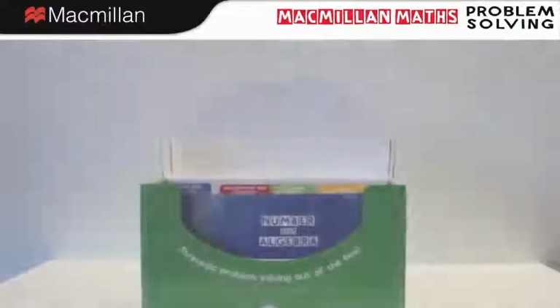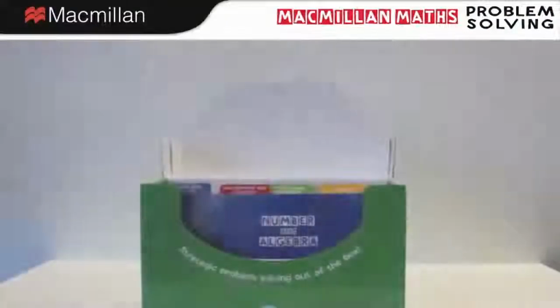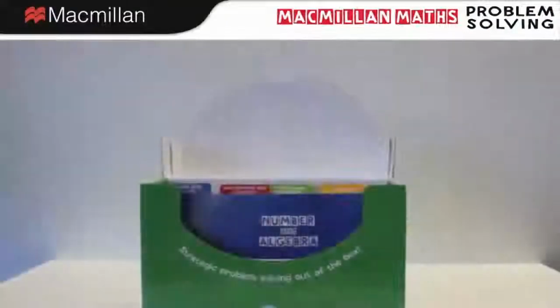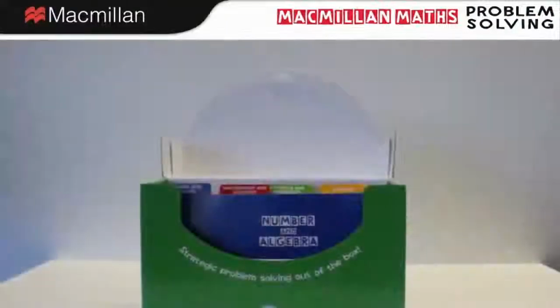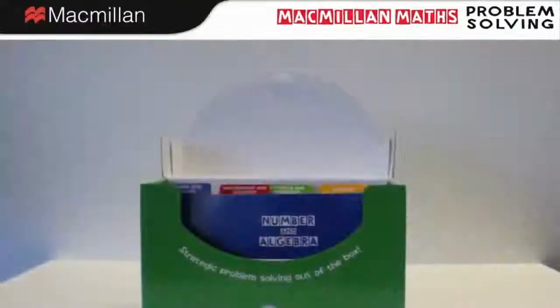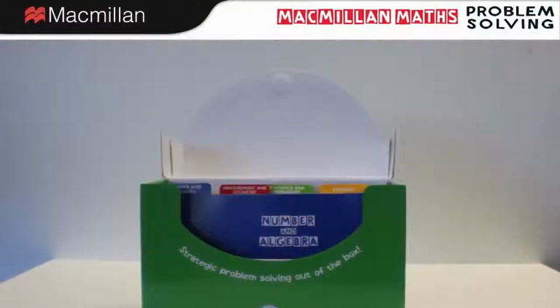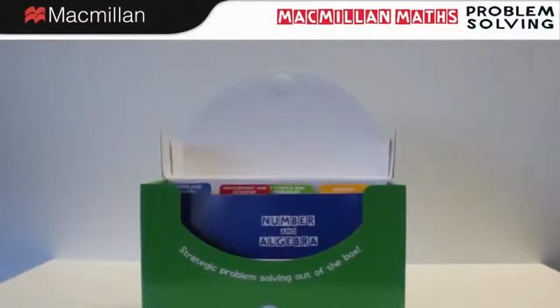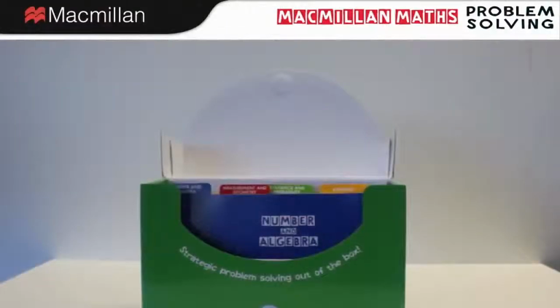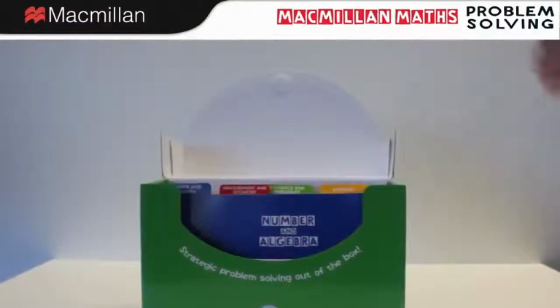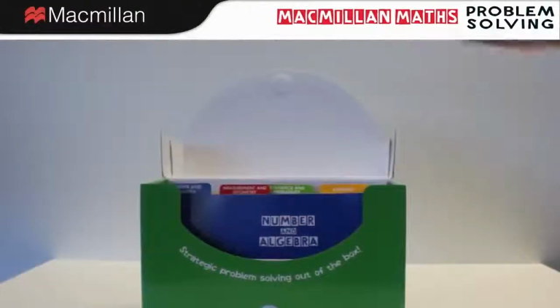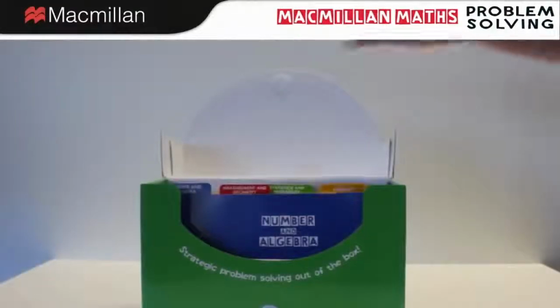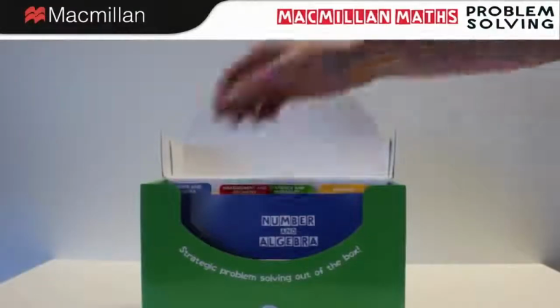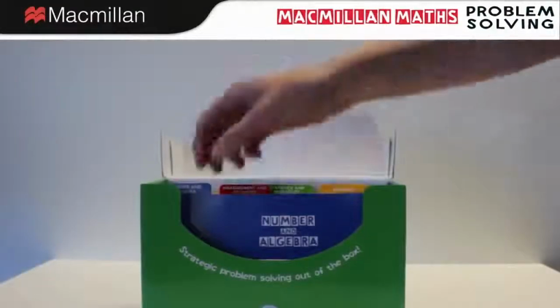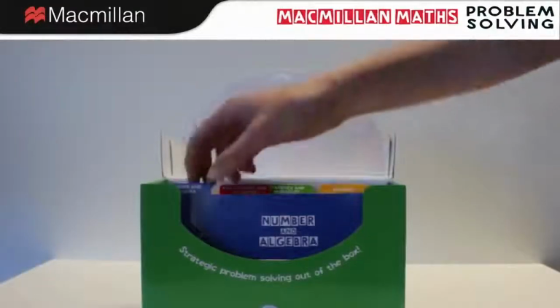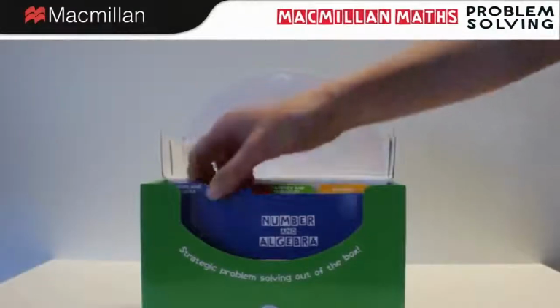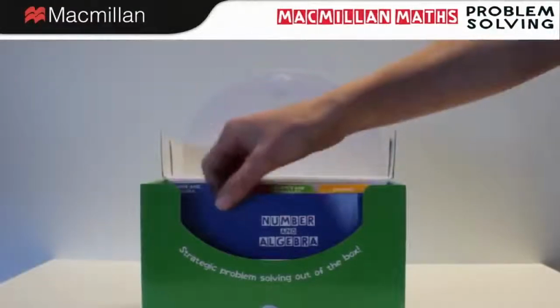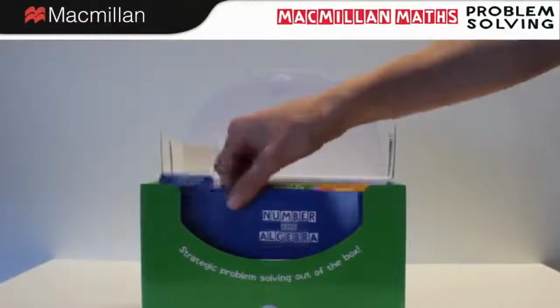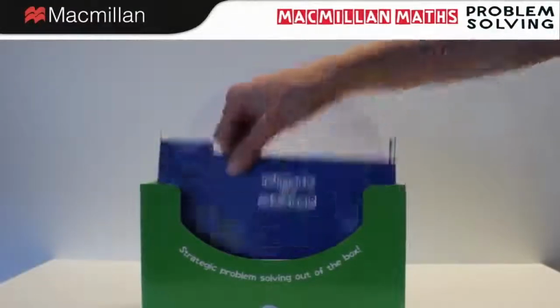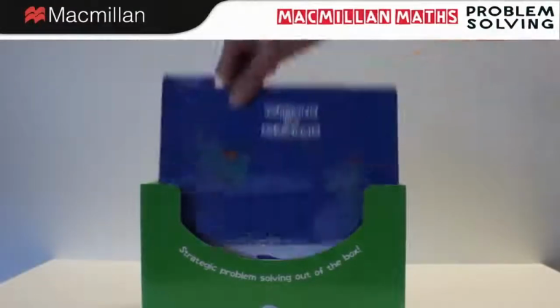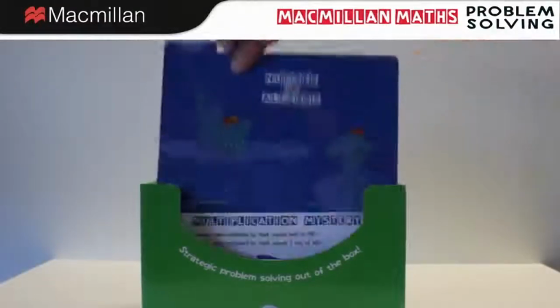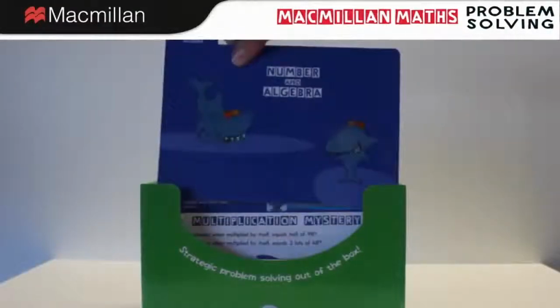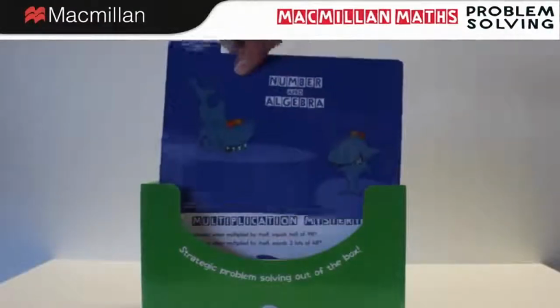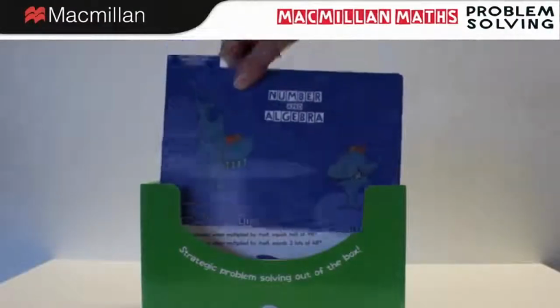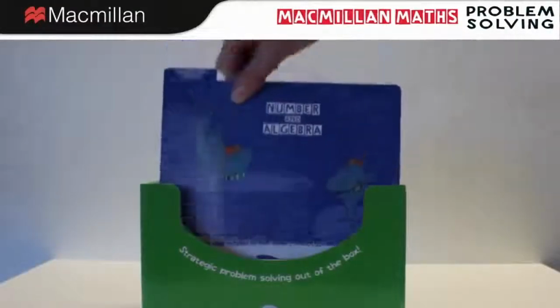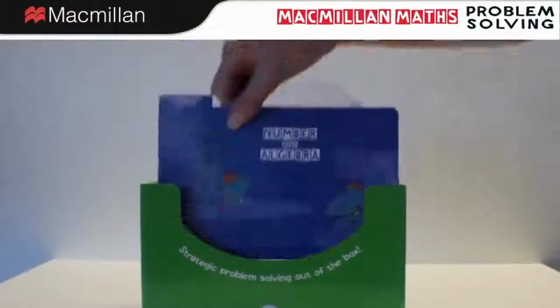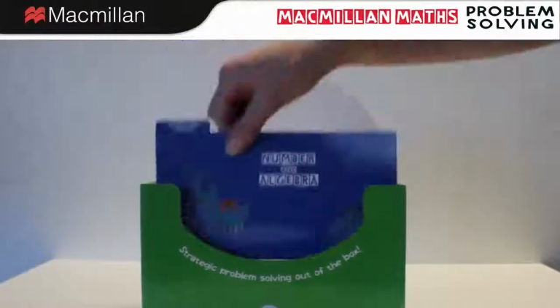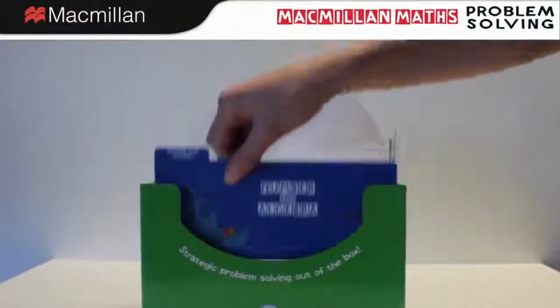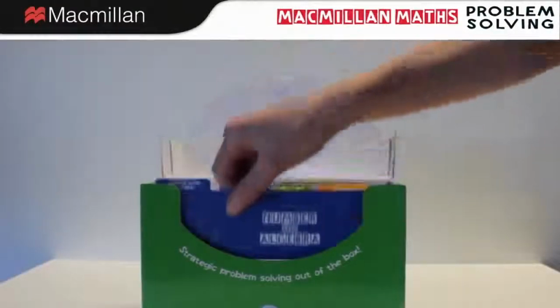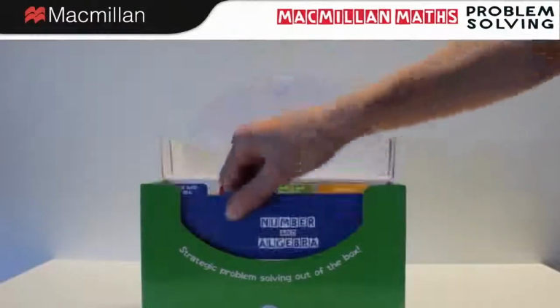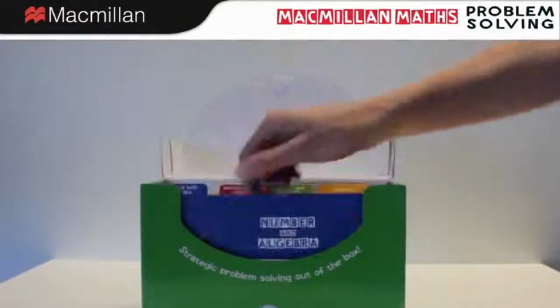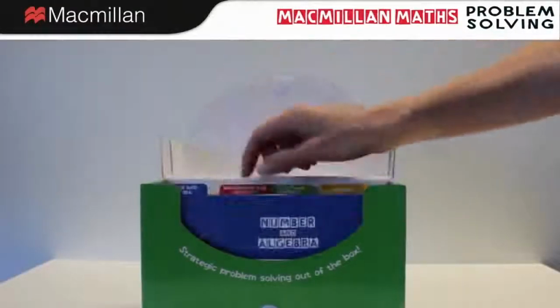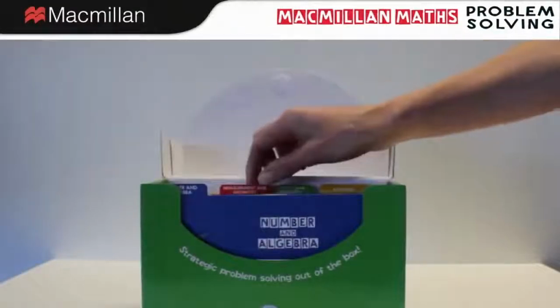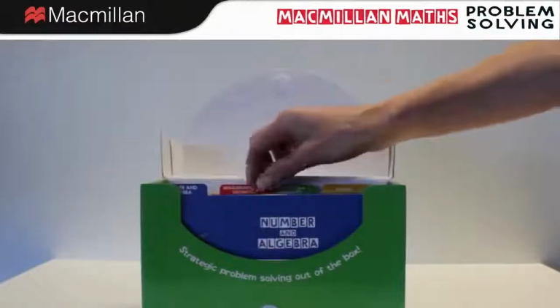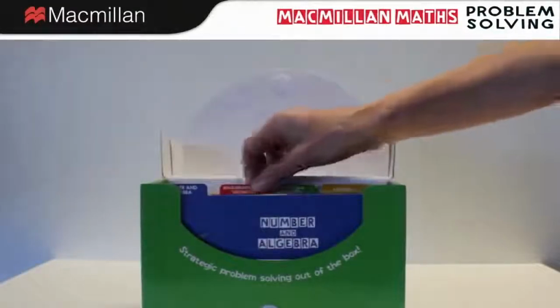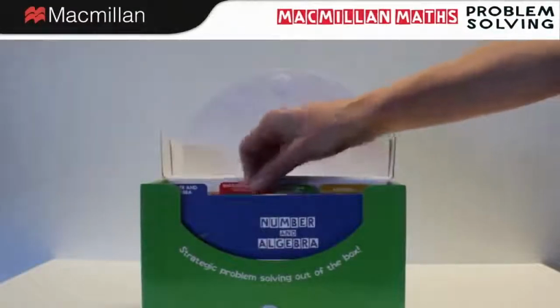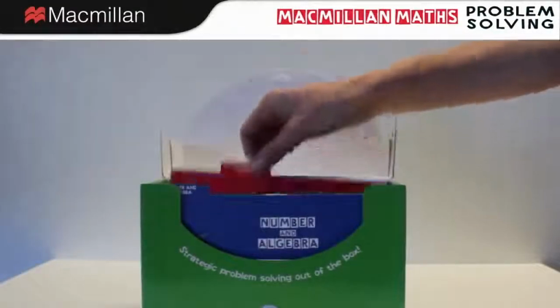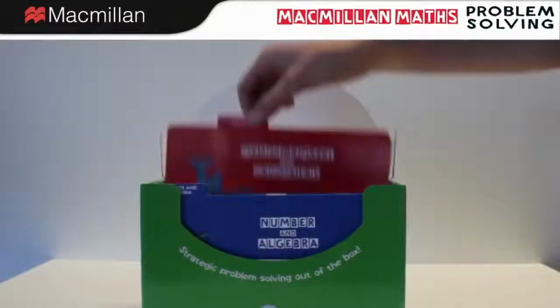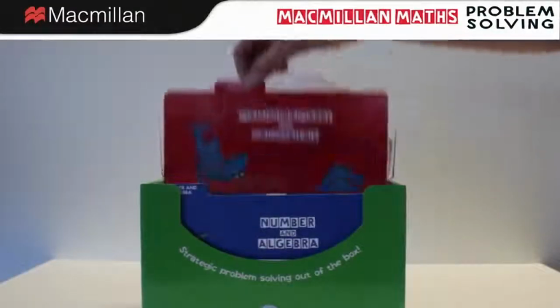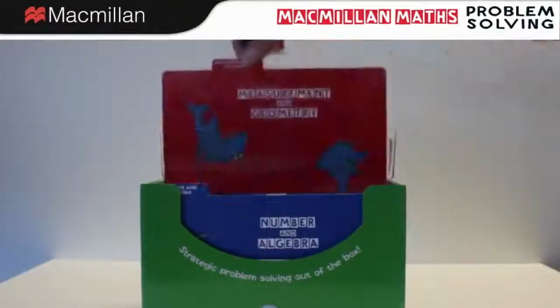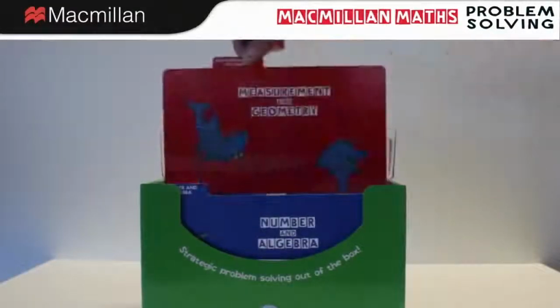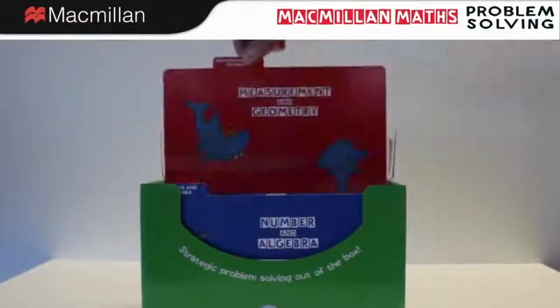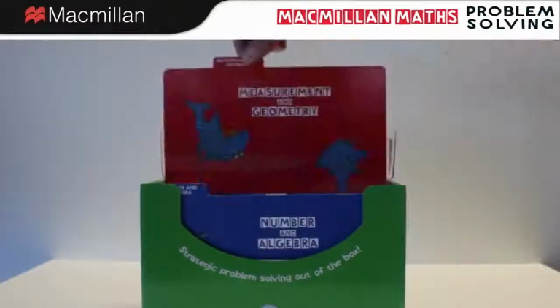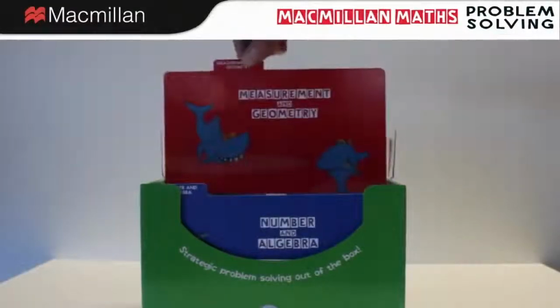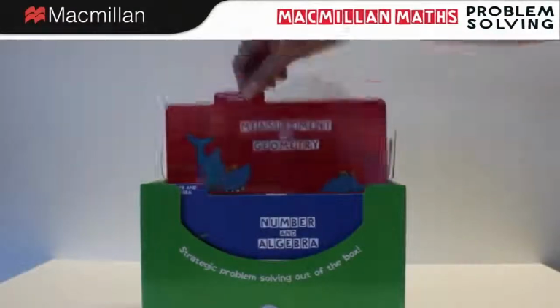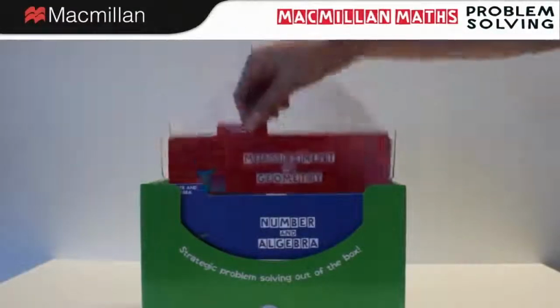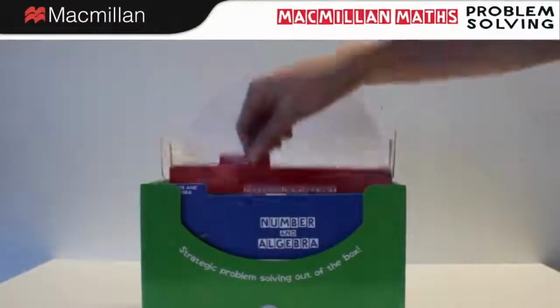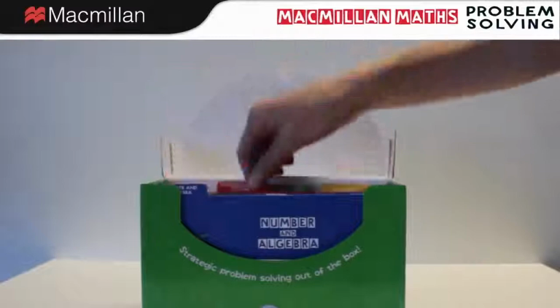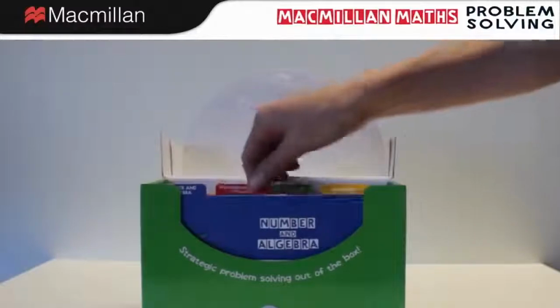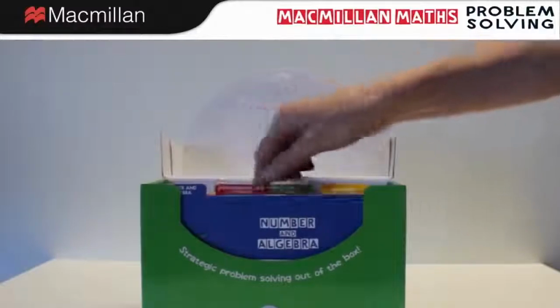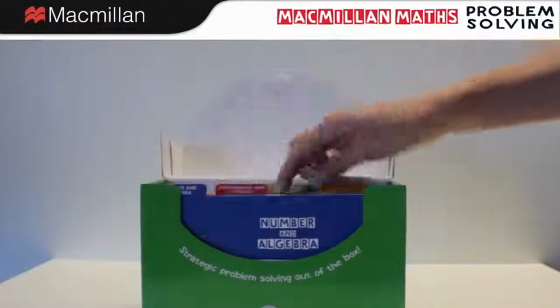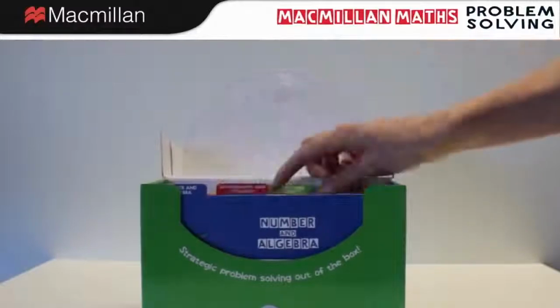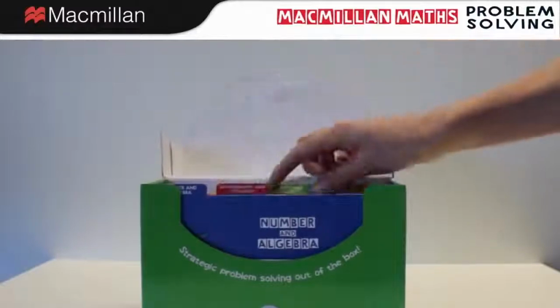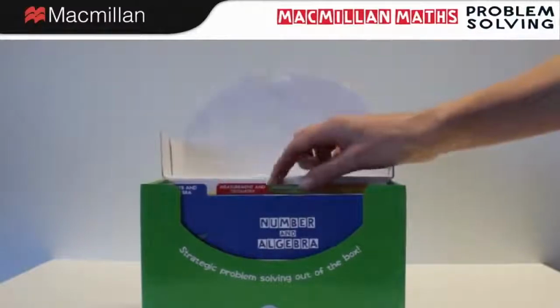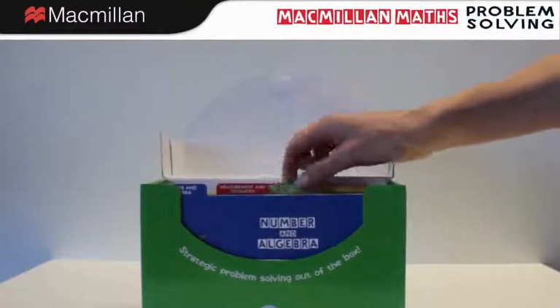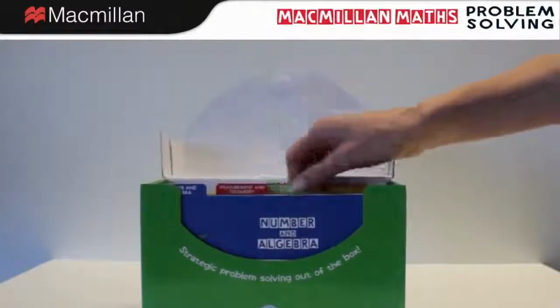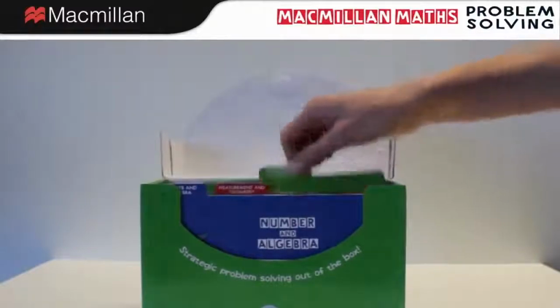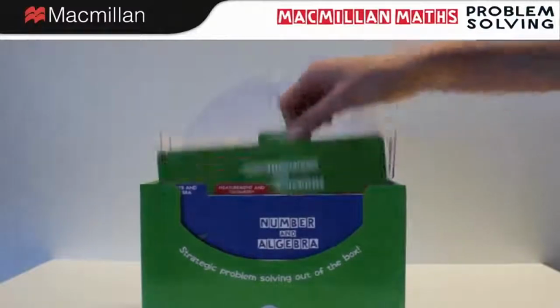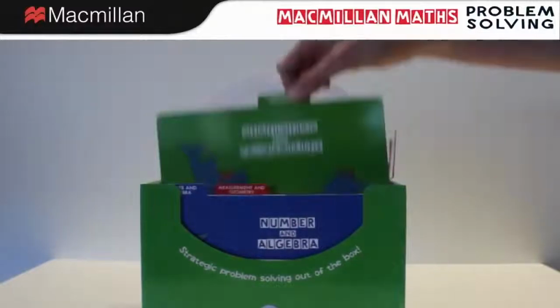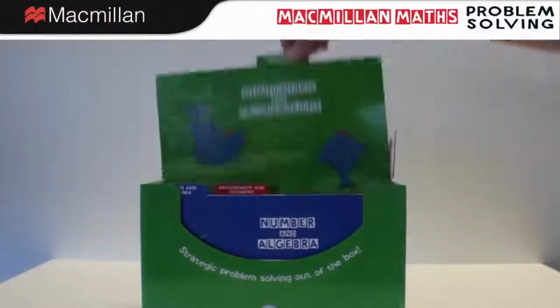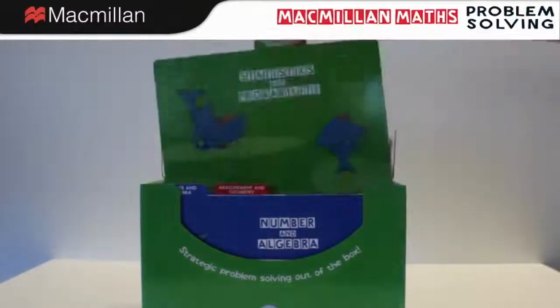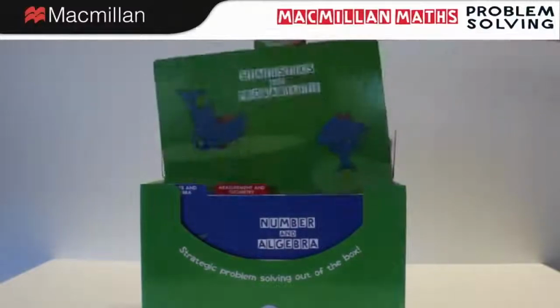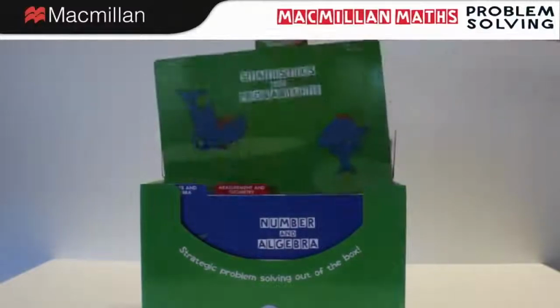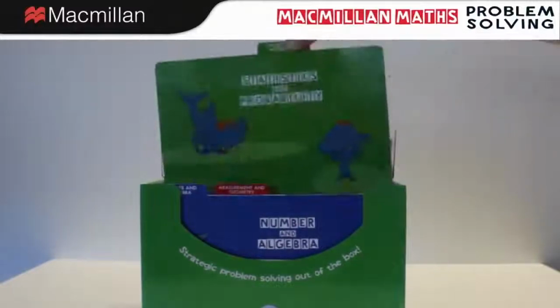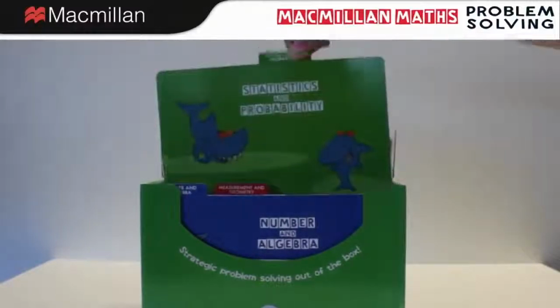The problems are organised into number and algebra, measurement and geometry, and statistics and probability.